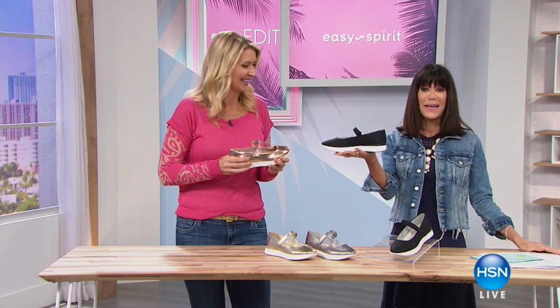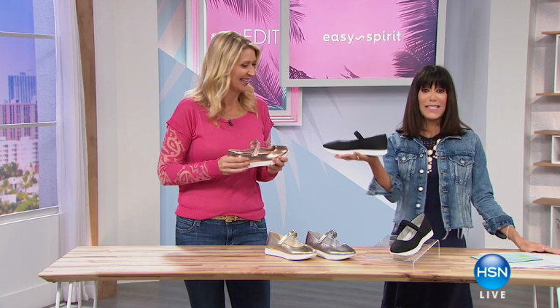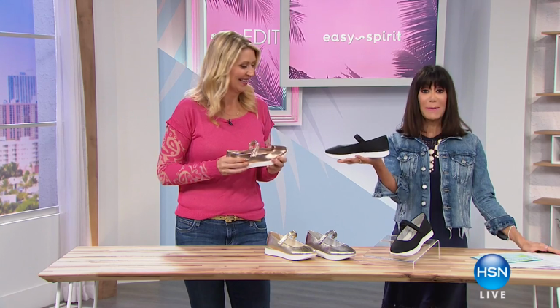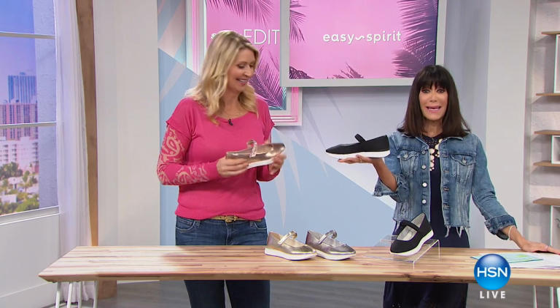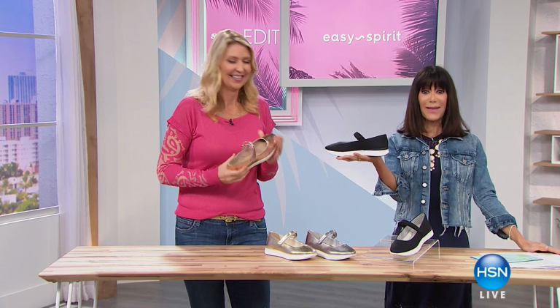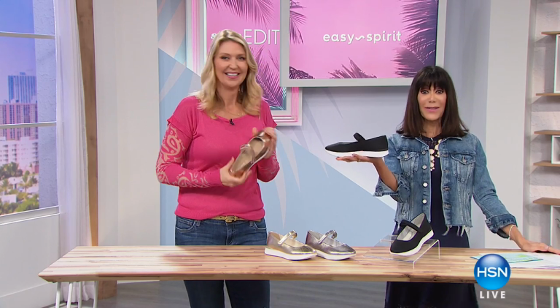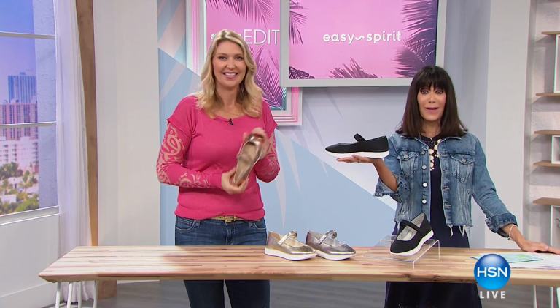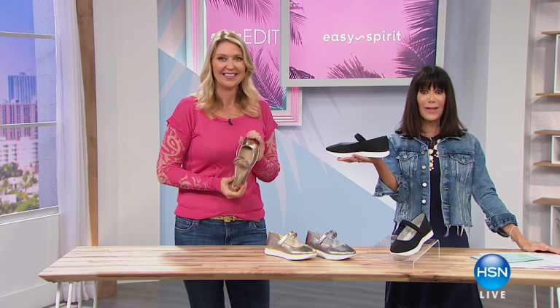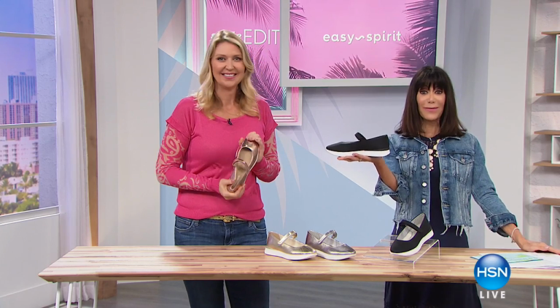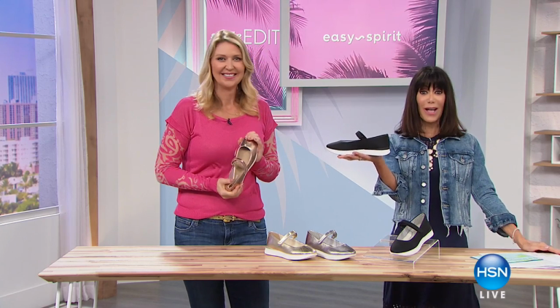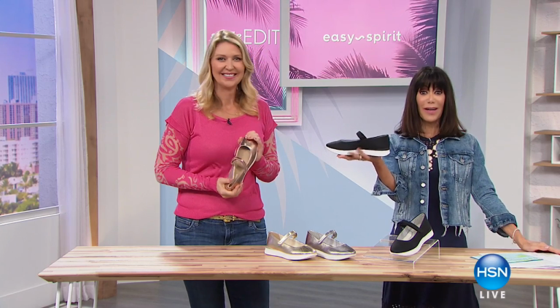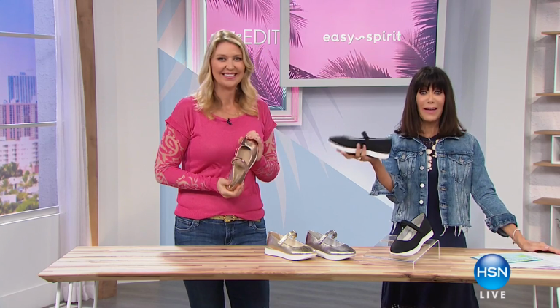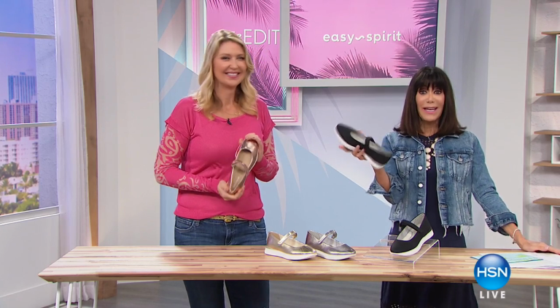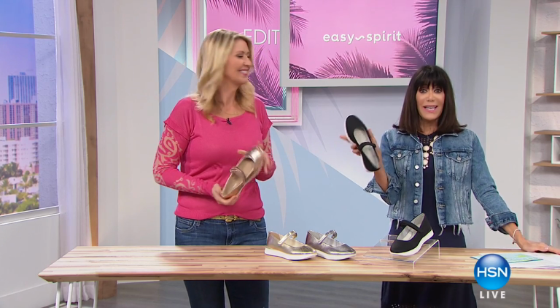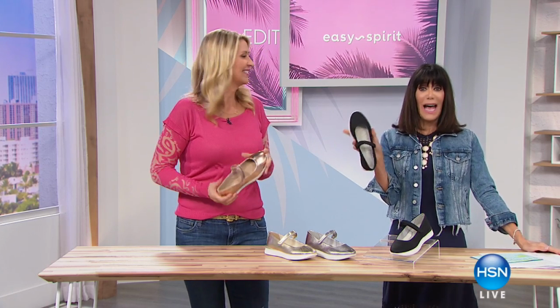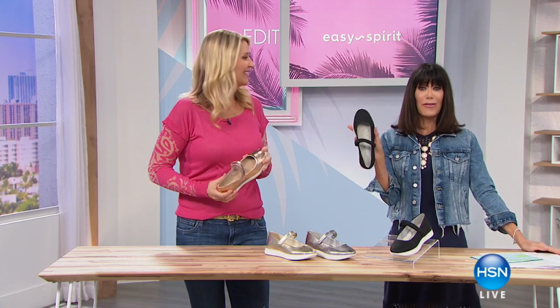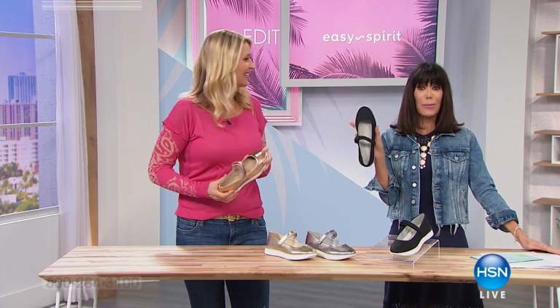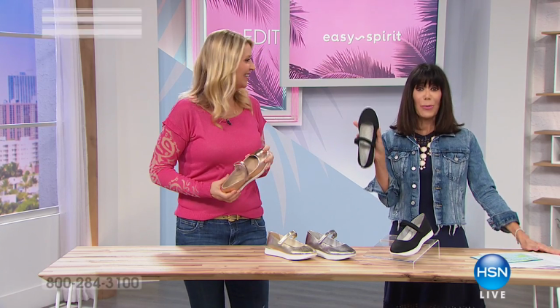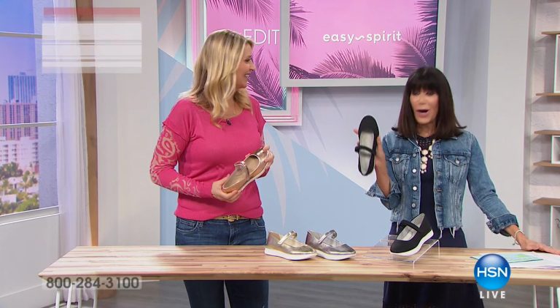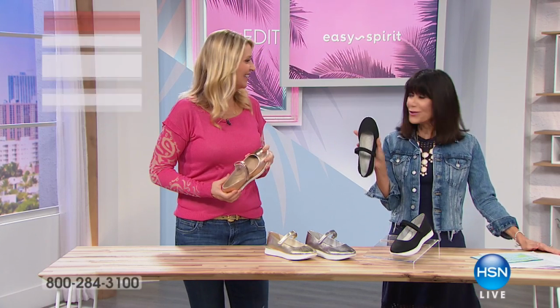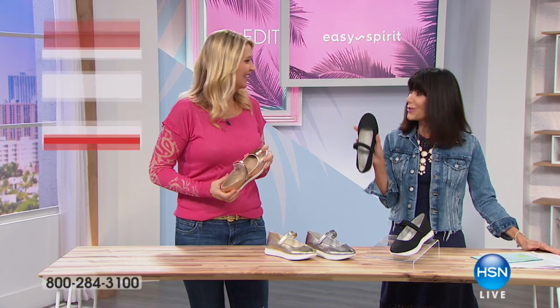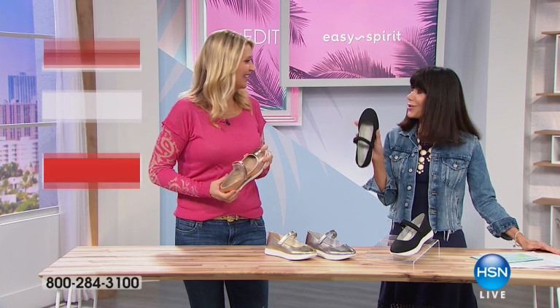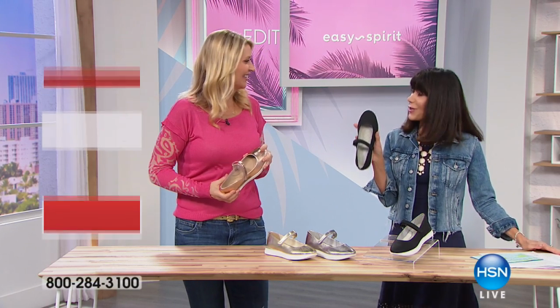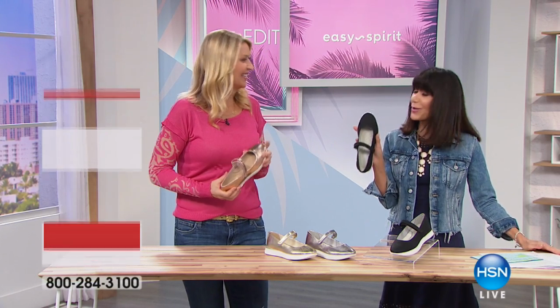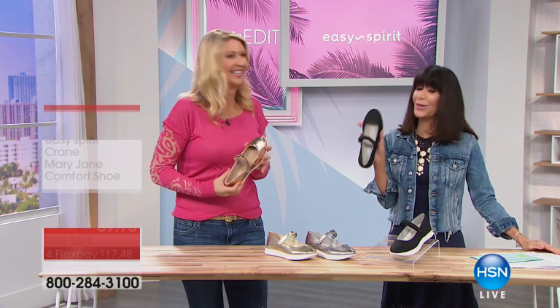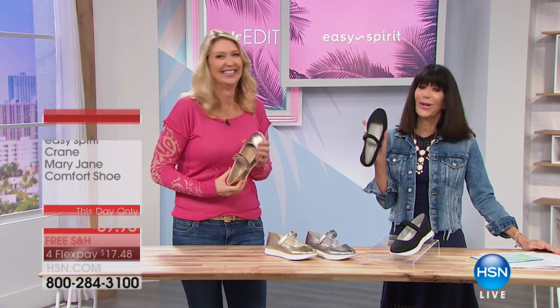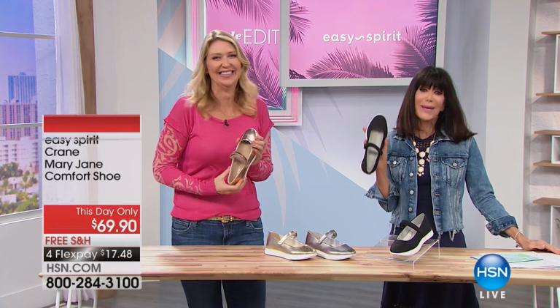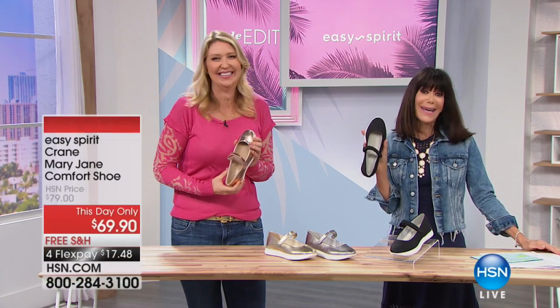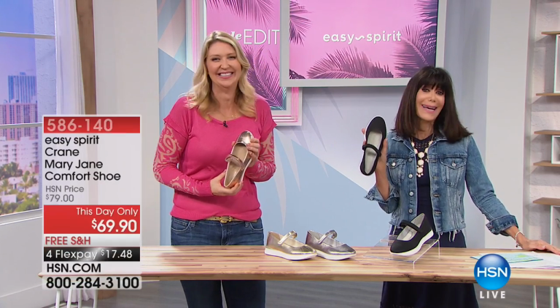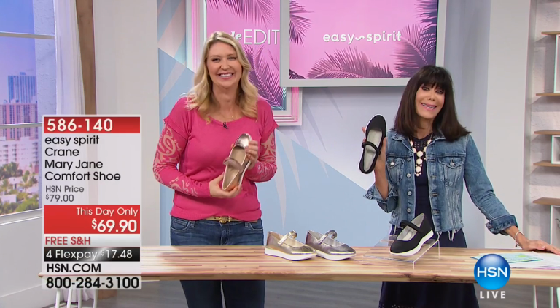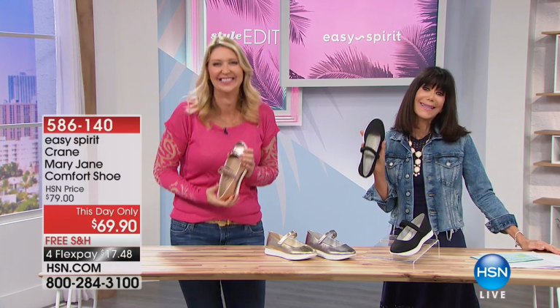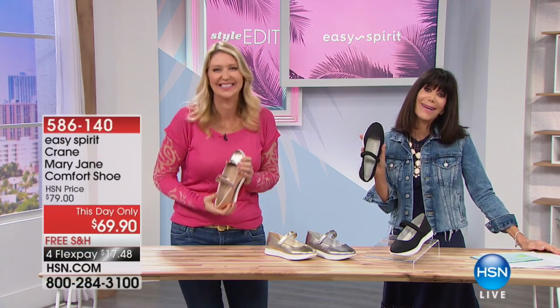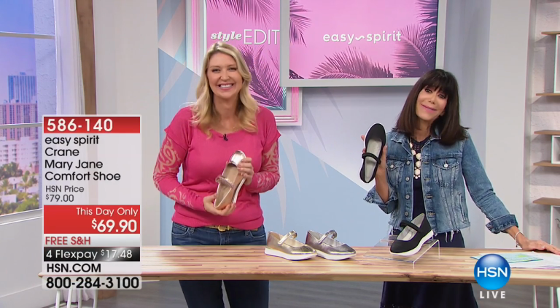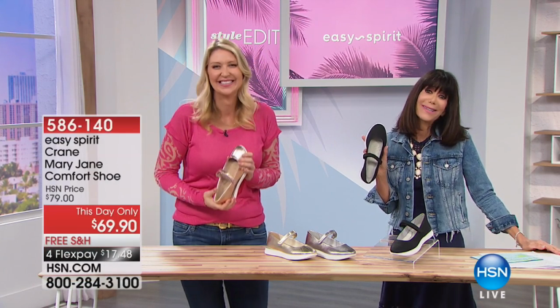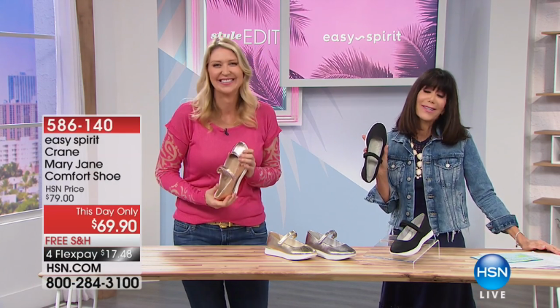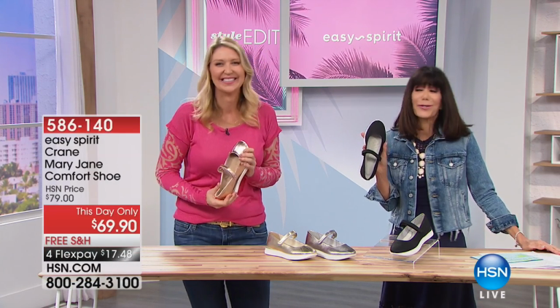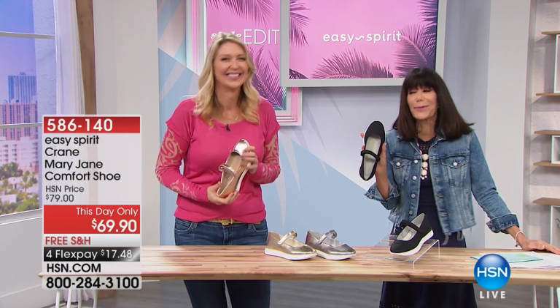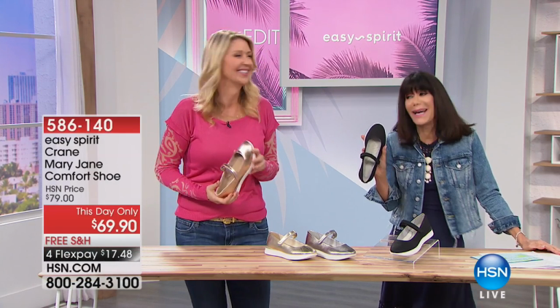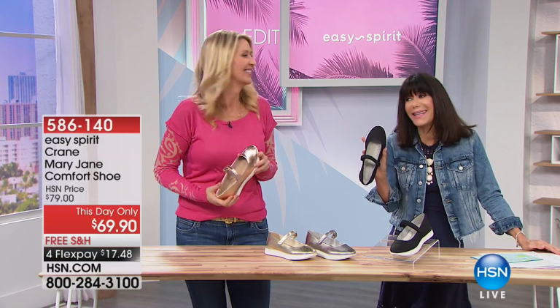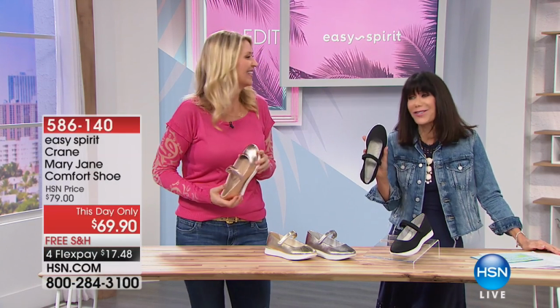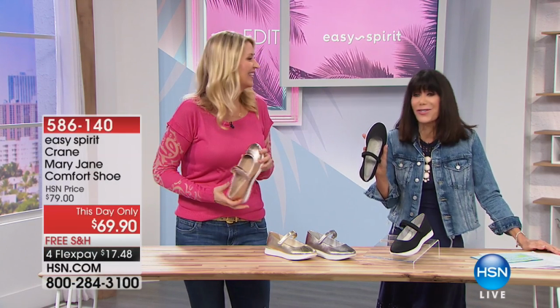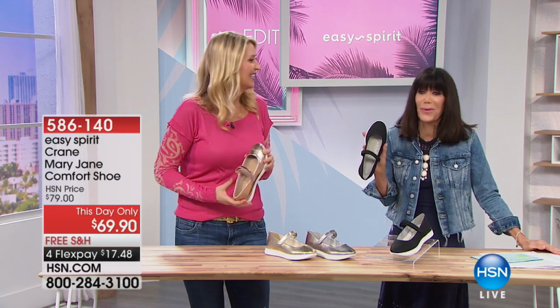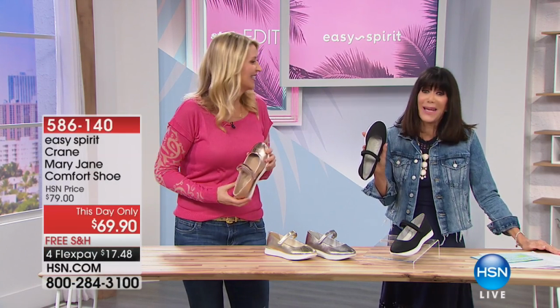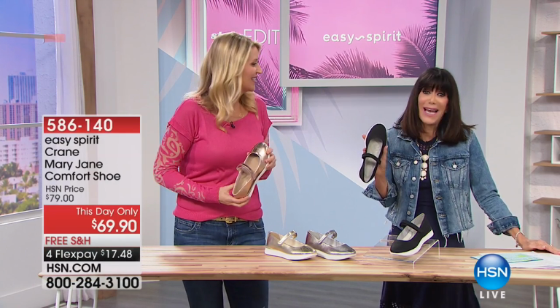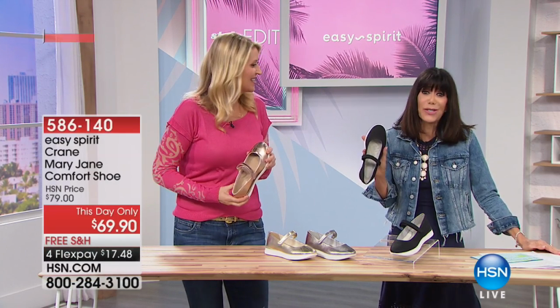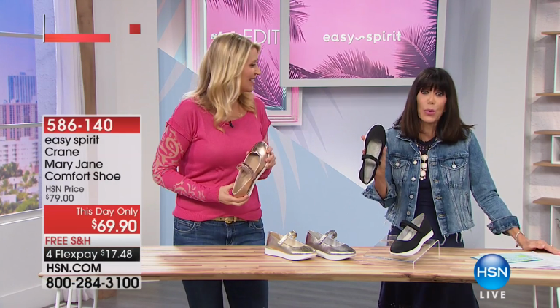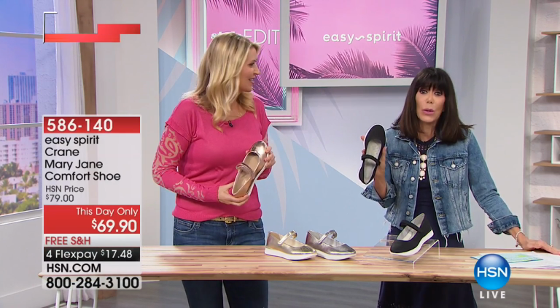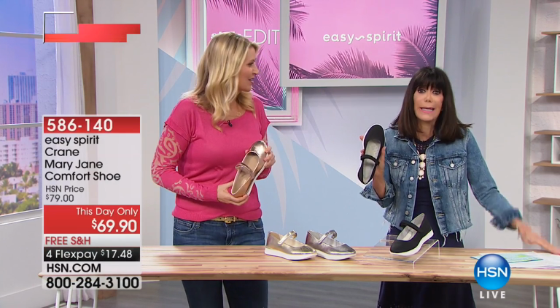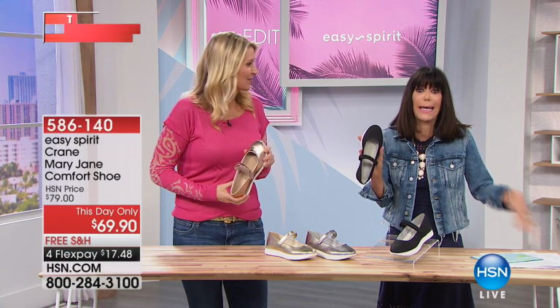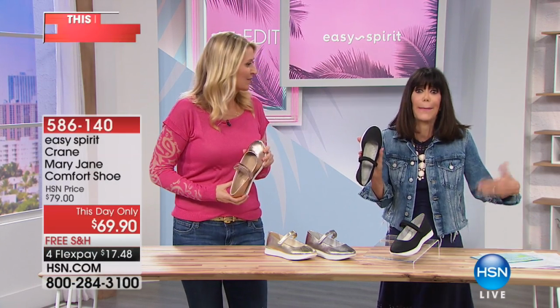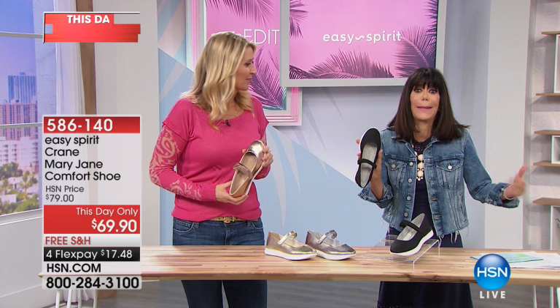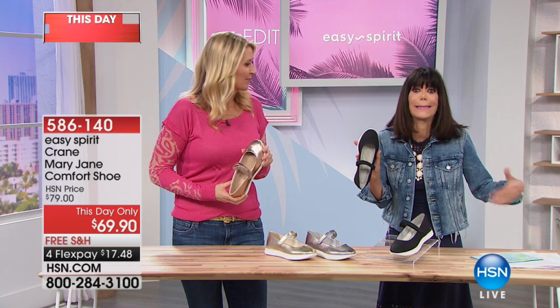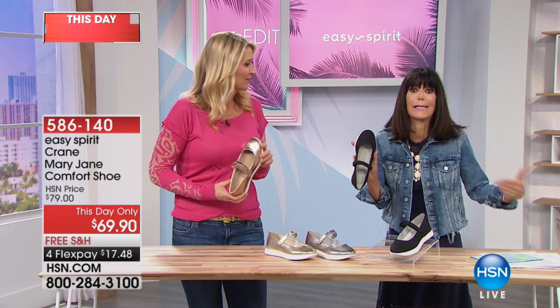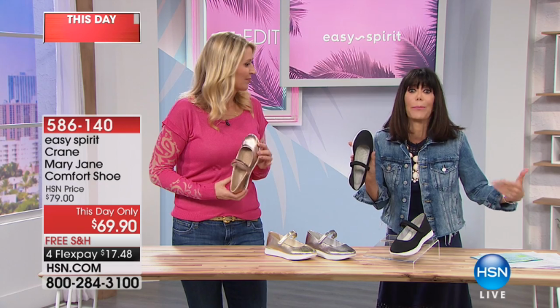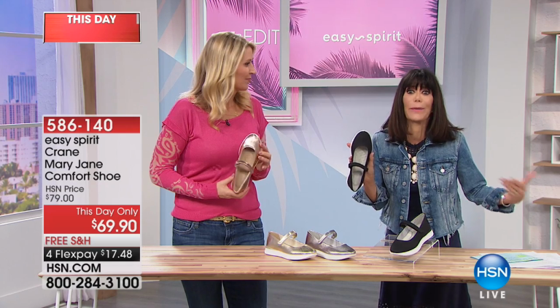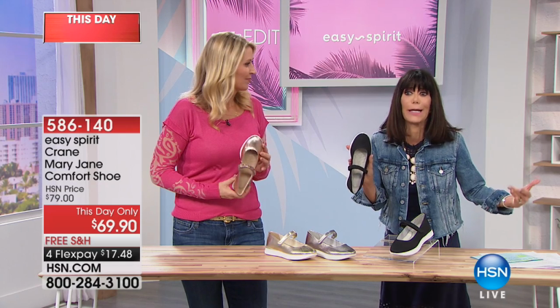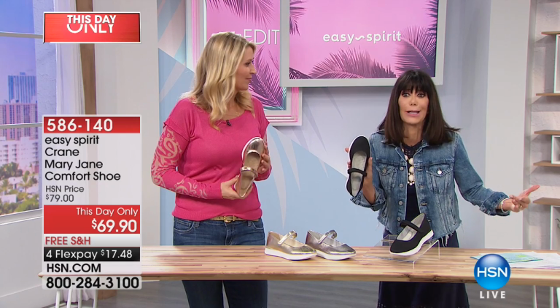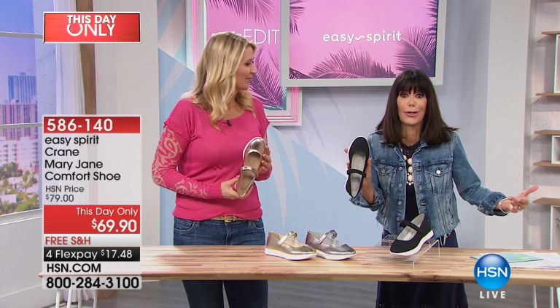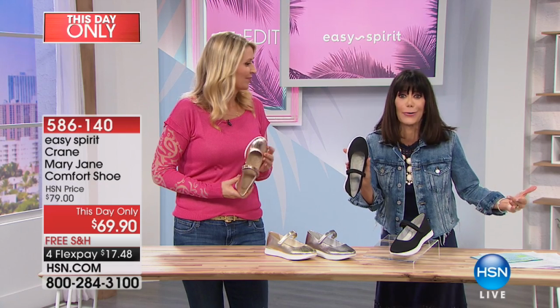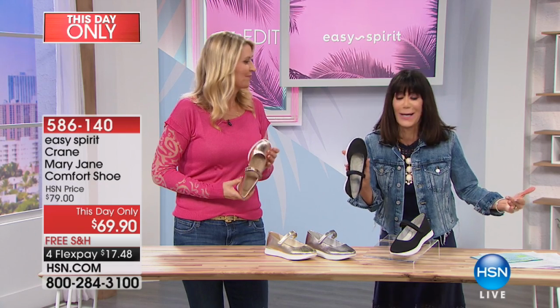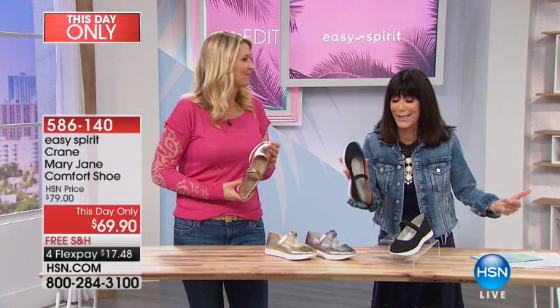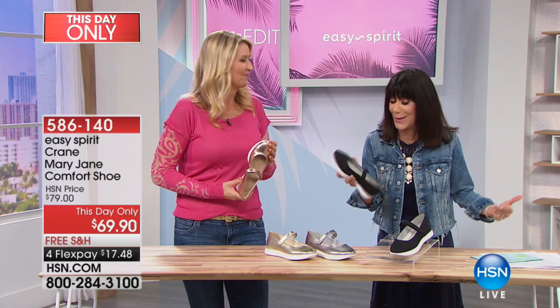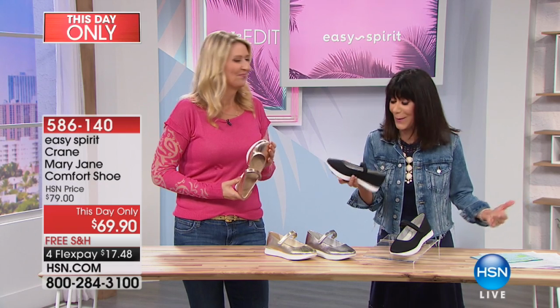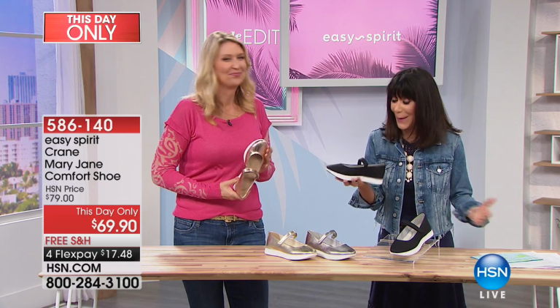Speaking of love — have you been watching the show going, okay, I love it, they're great, they're so casual — give me something a little dressier.